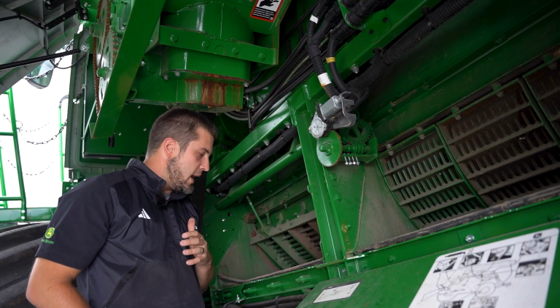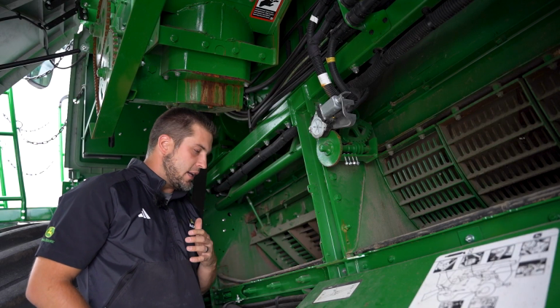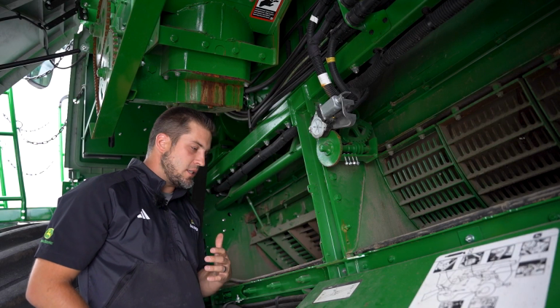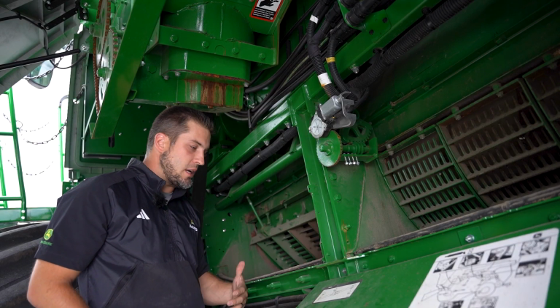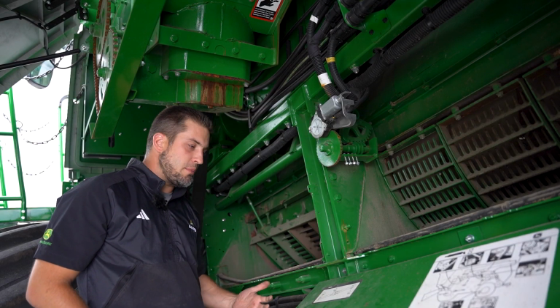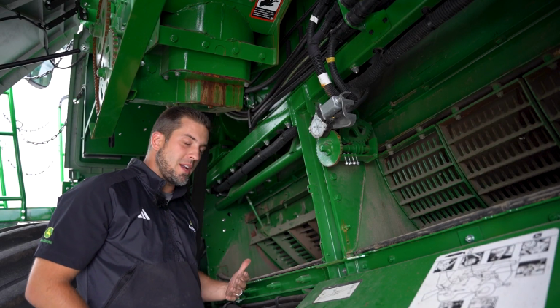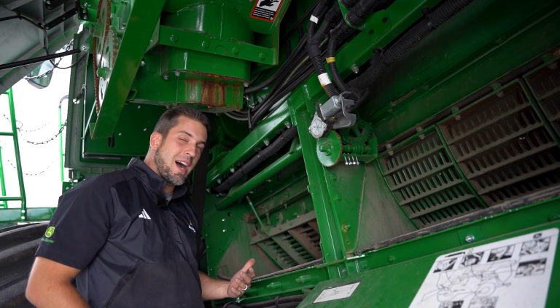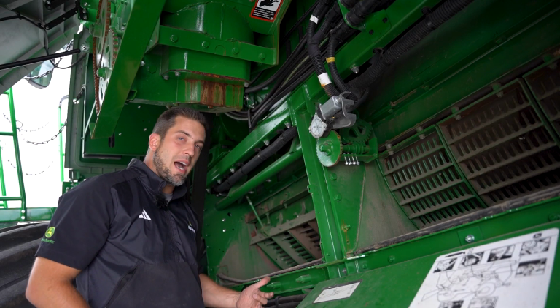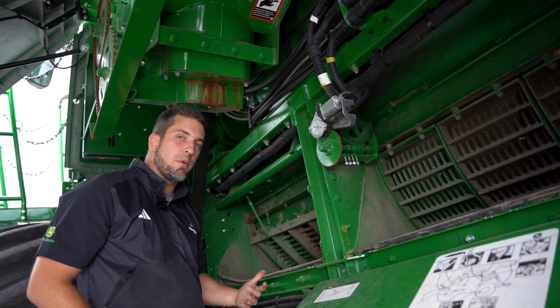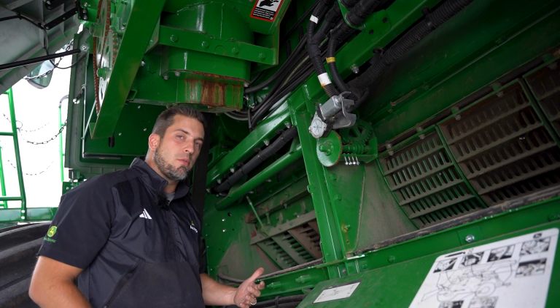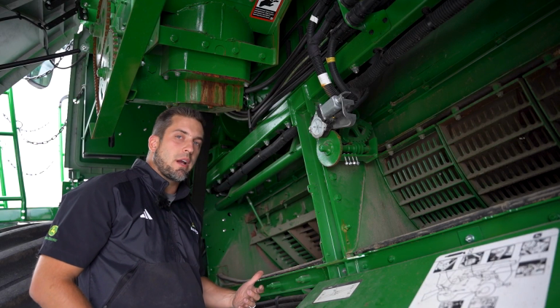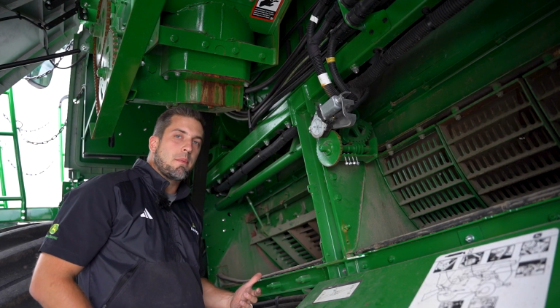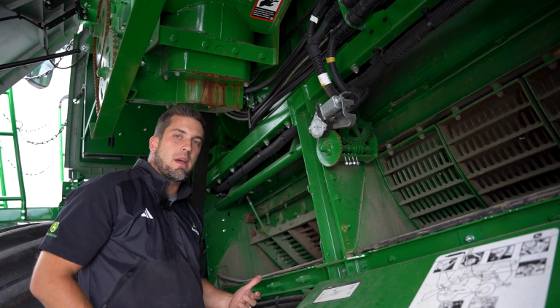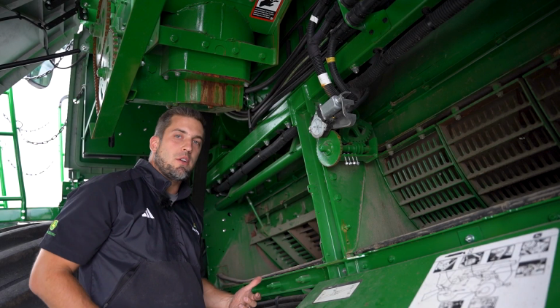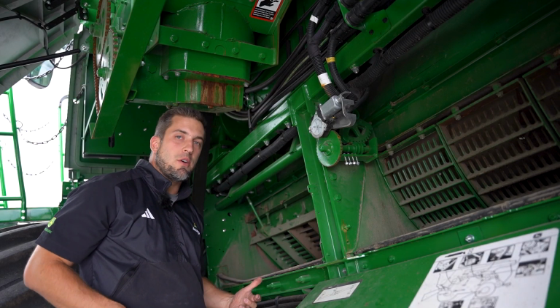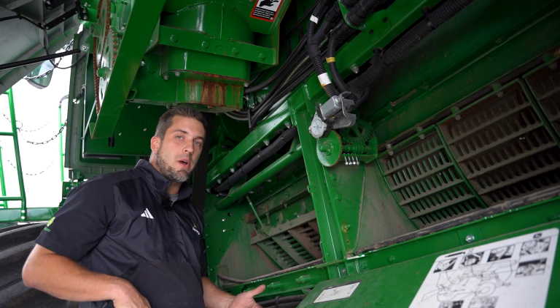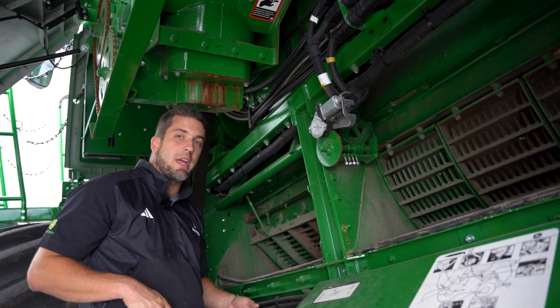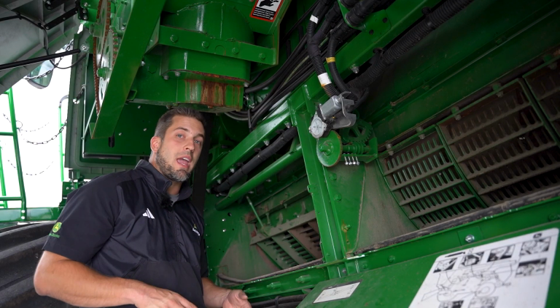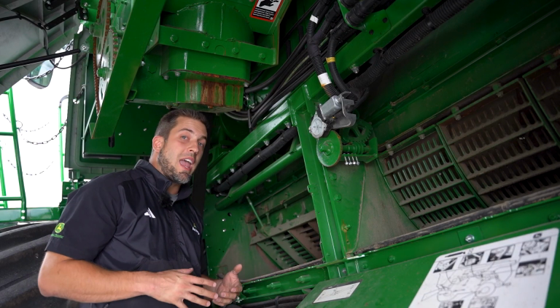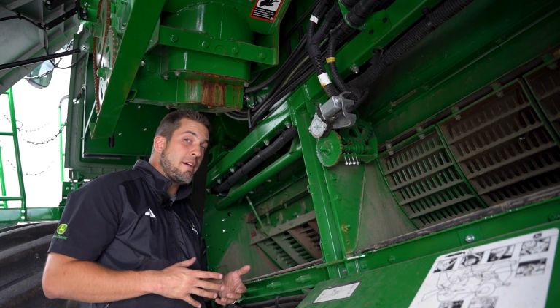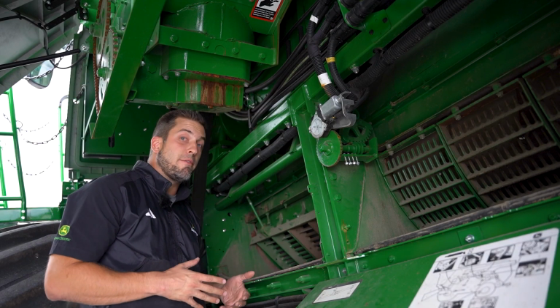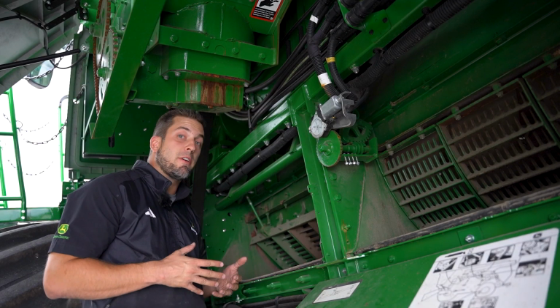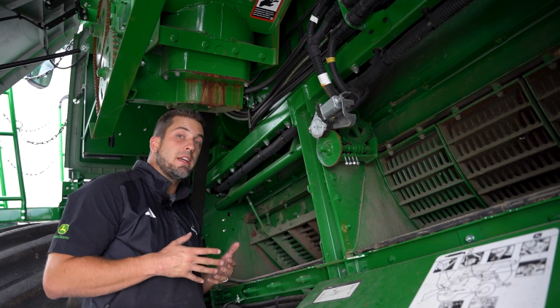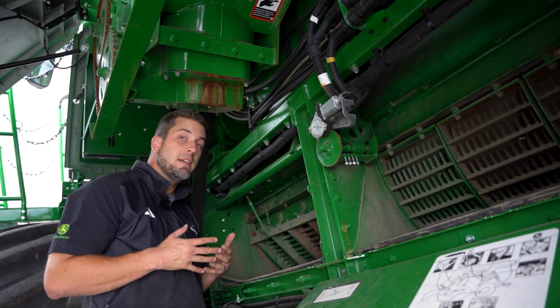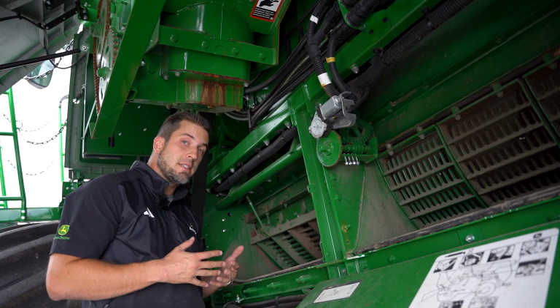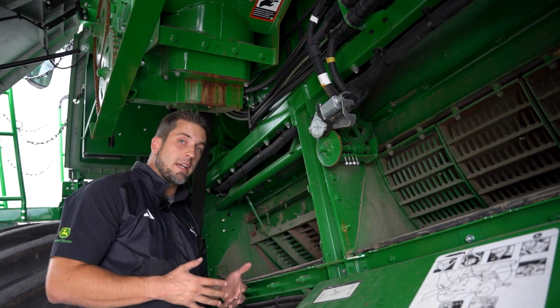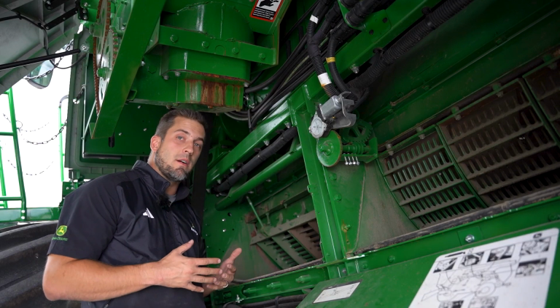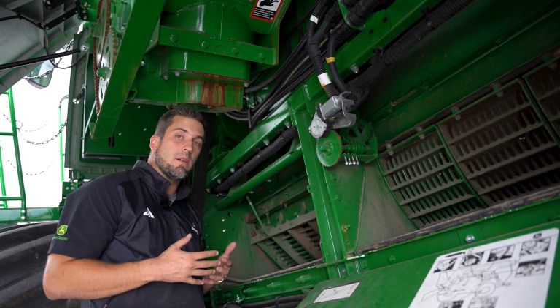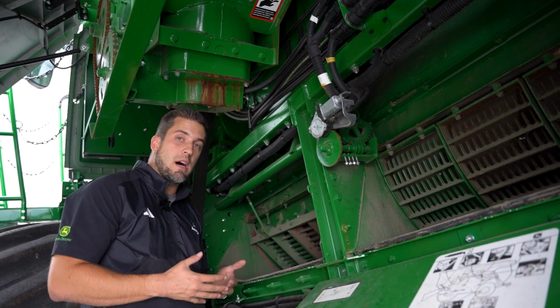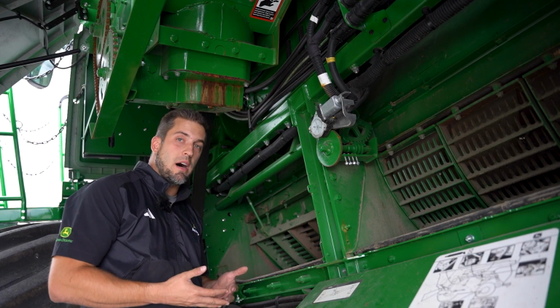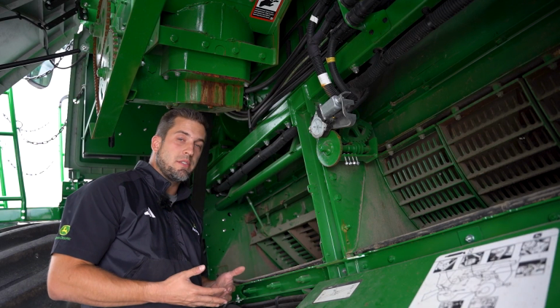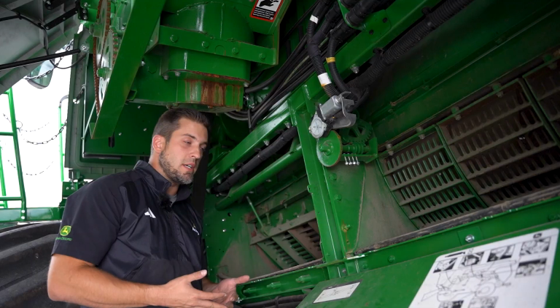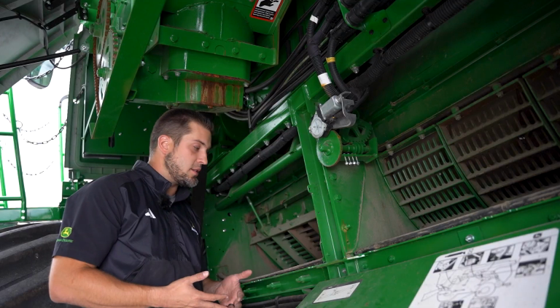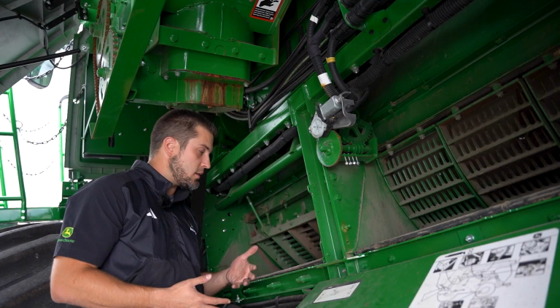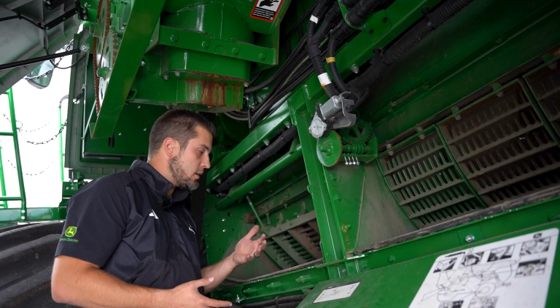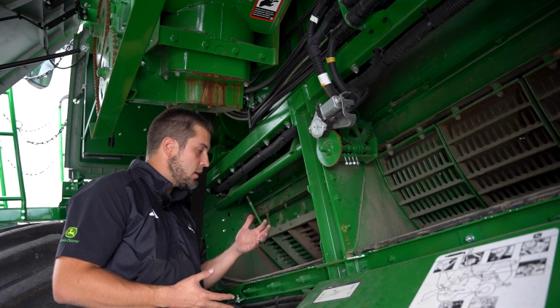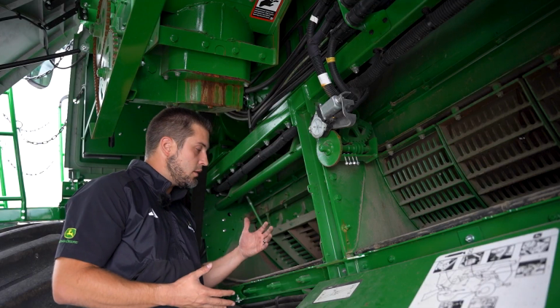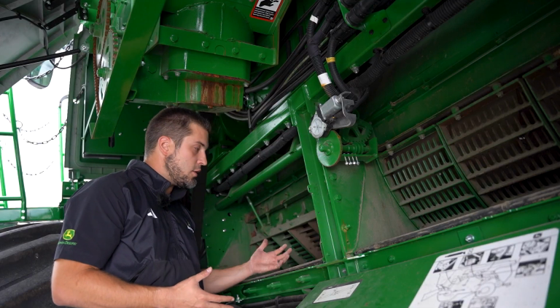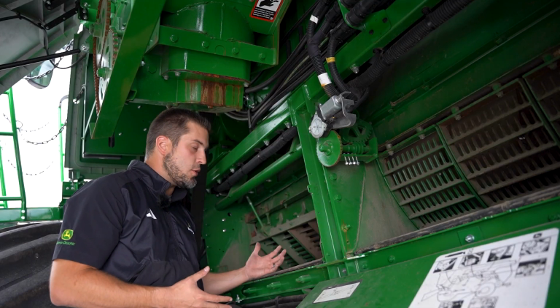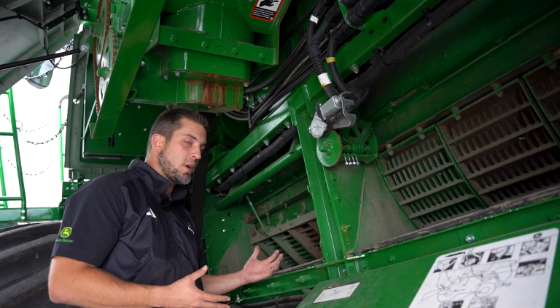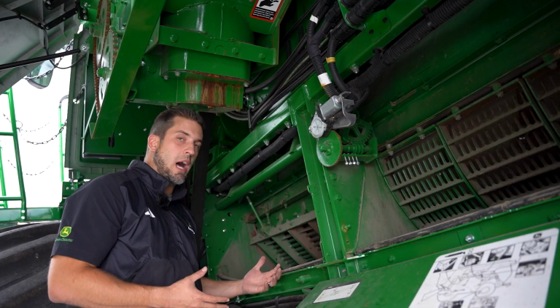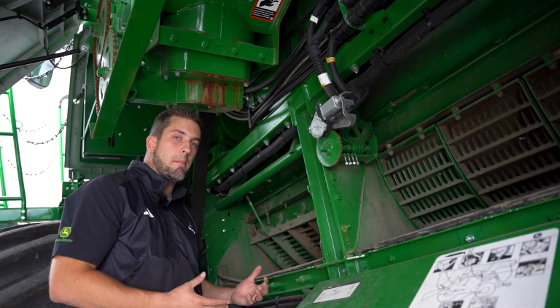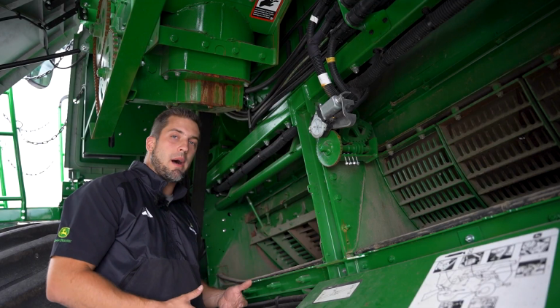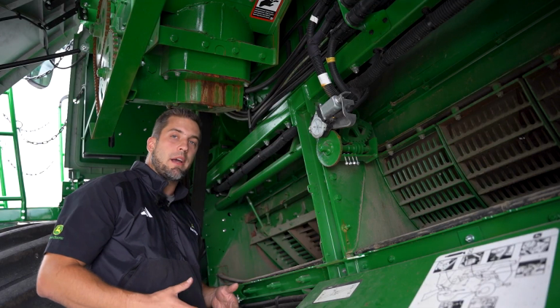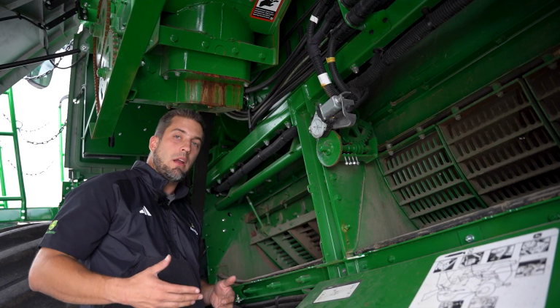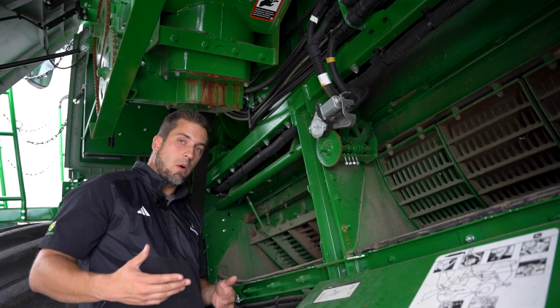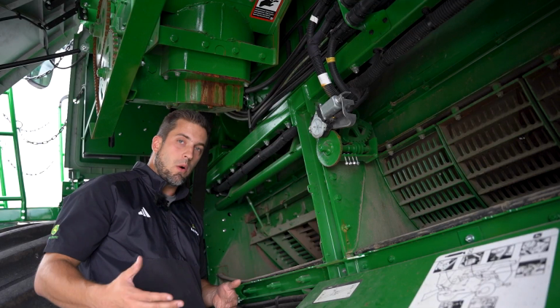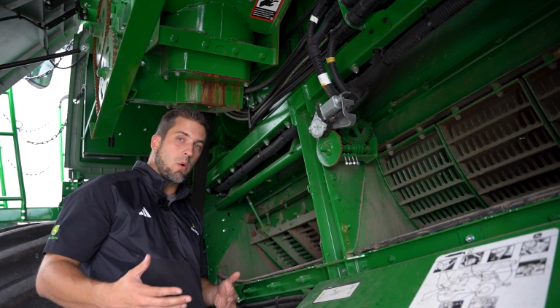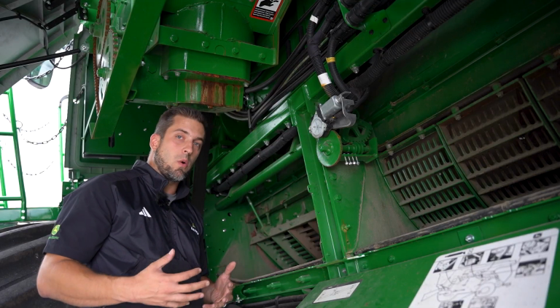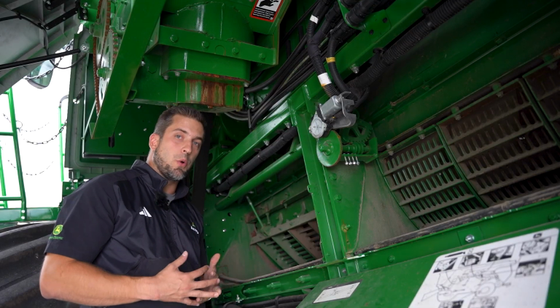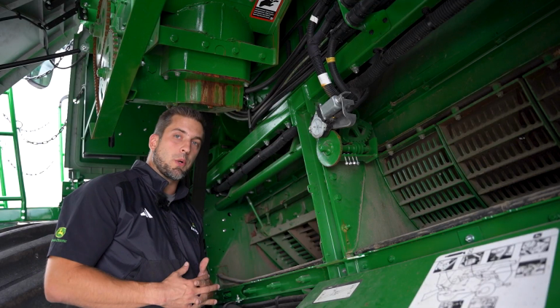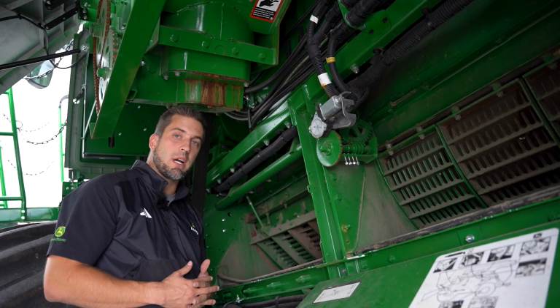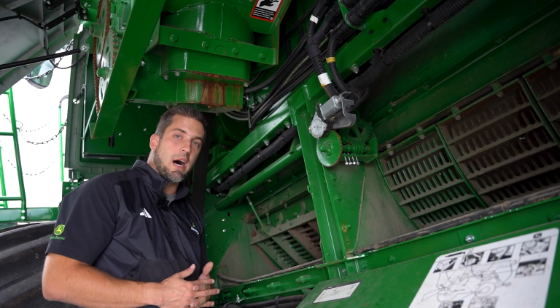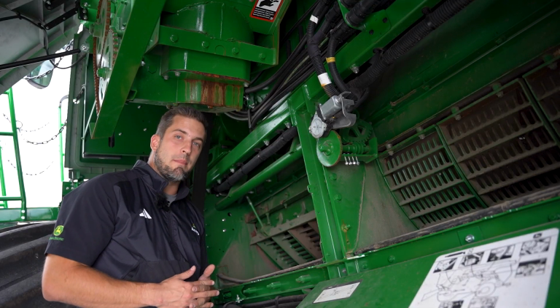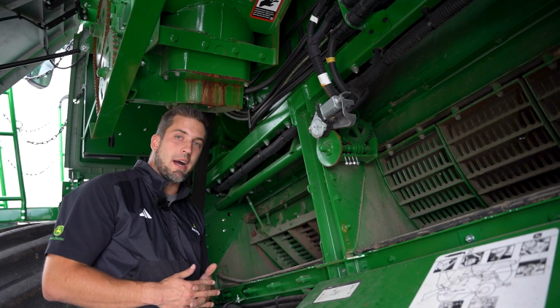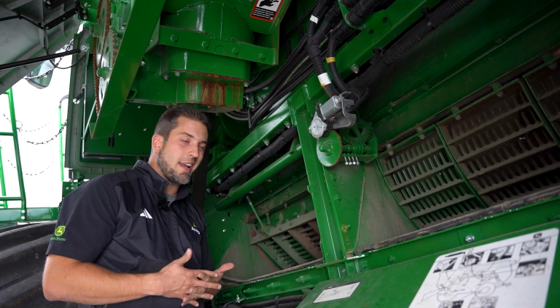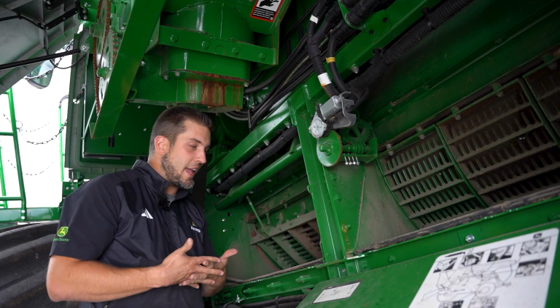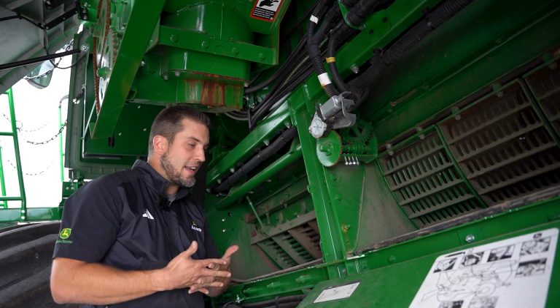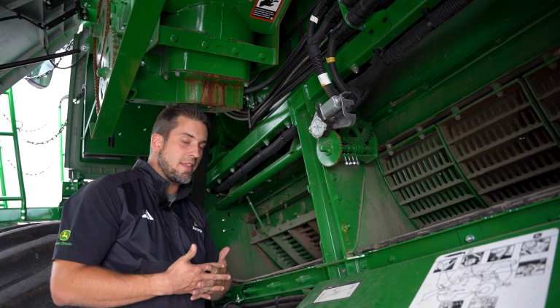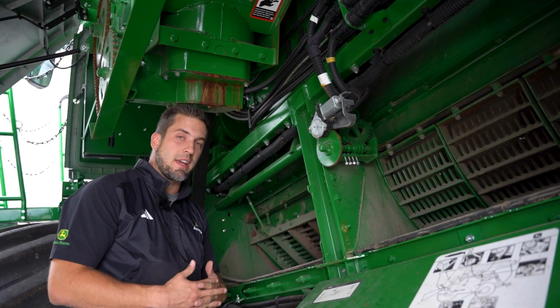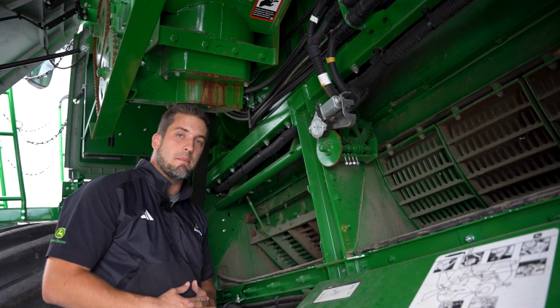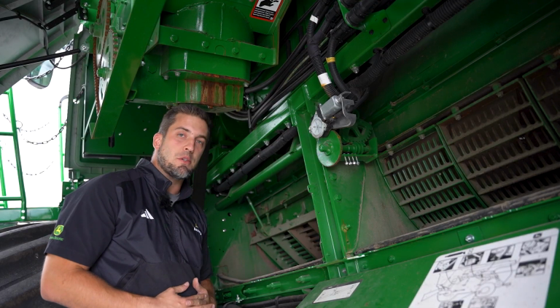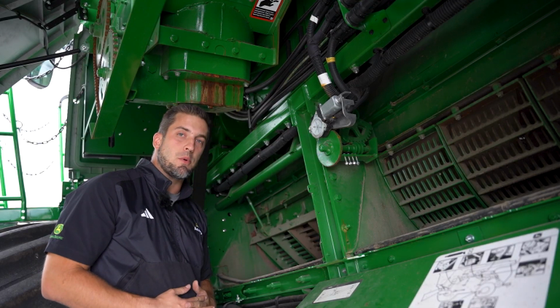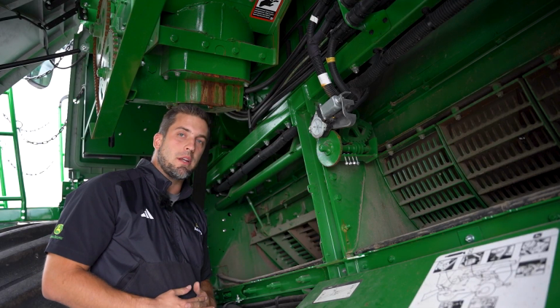There are lots of good things that happen once we get that concave nice and leveled. It's something I would recommend doing every single off-season — new combine or older combine, anything in between.